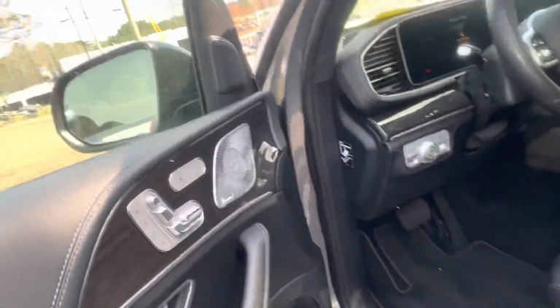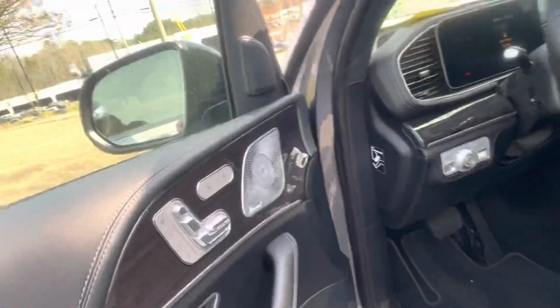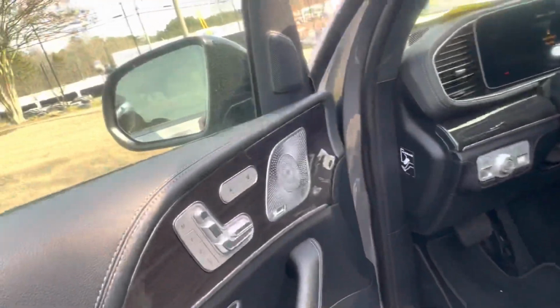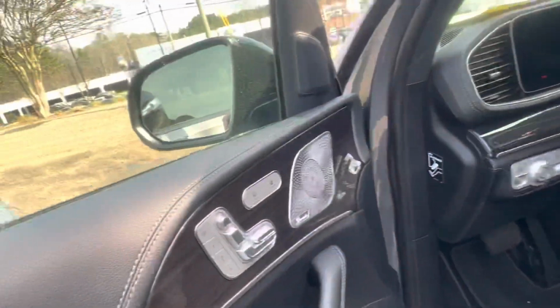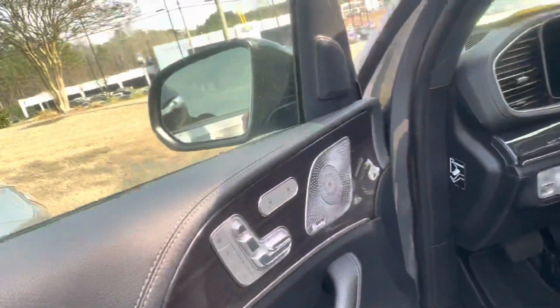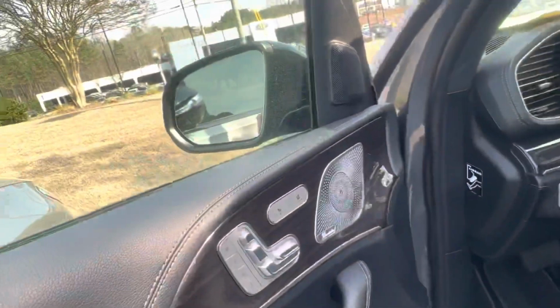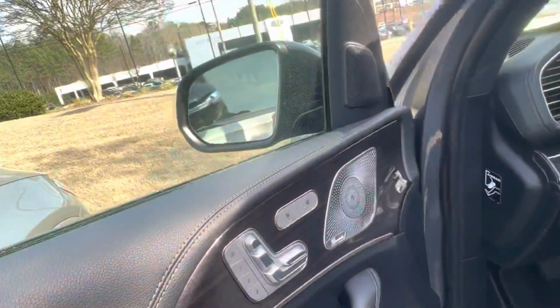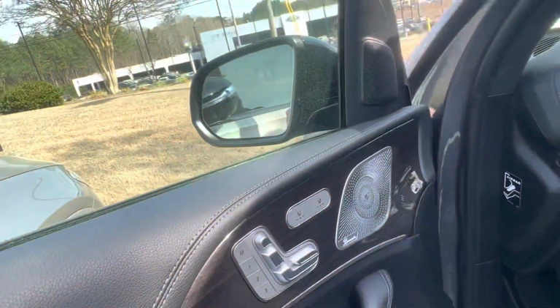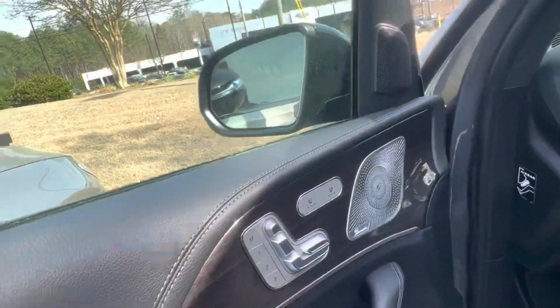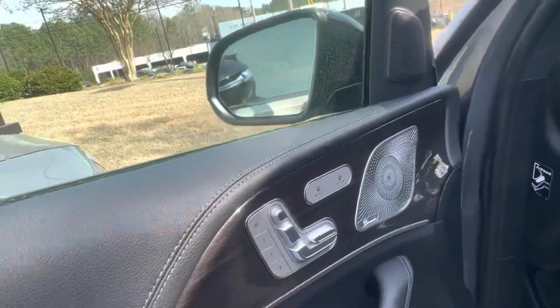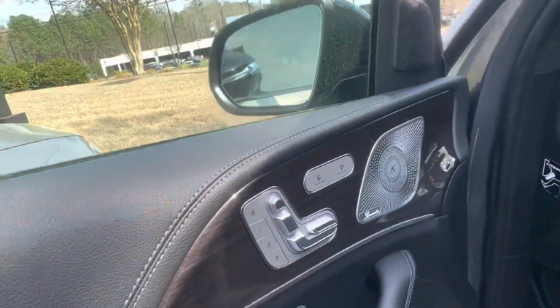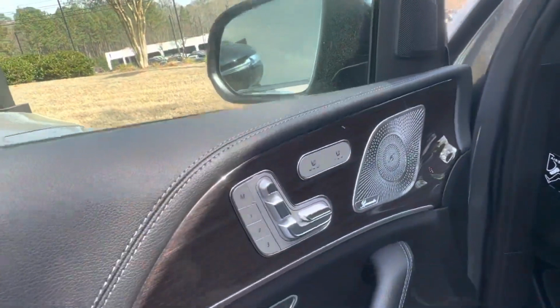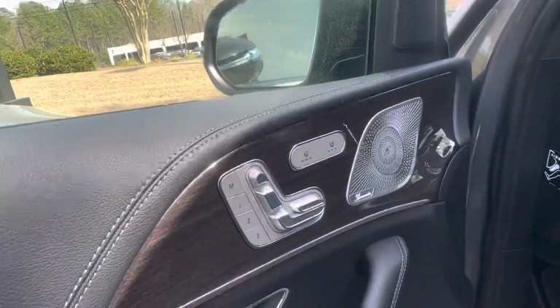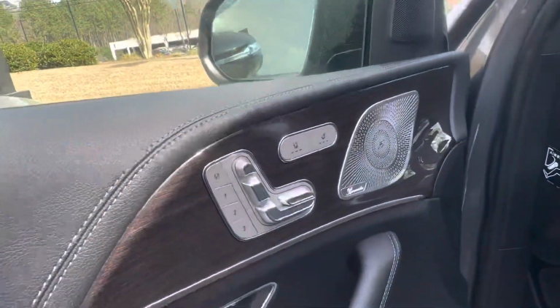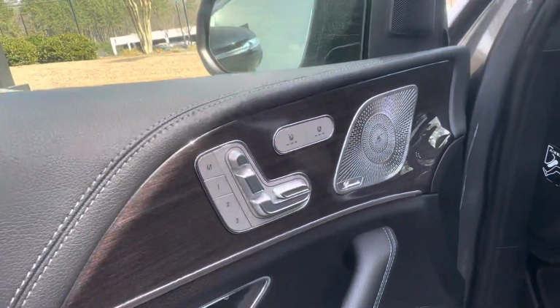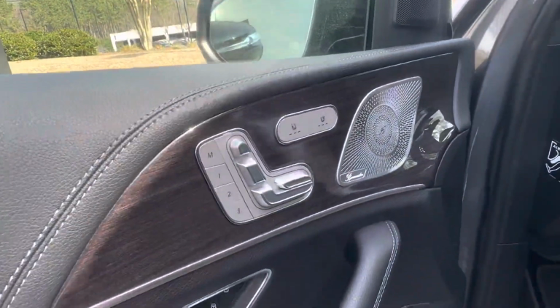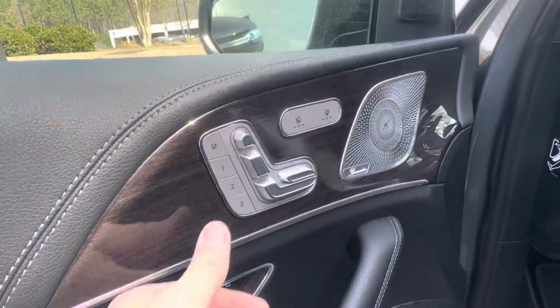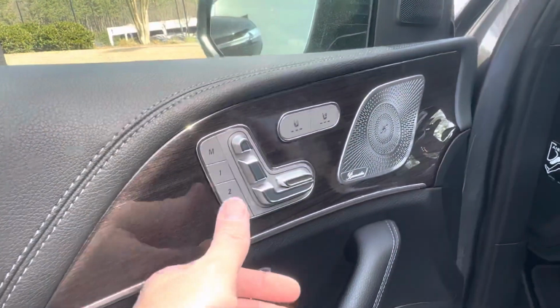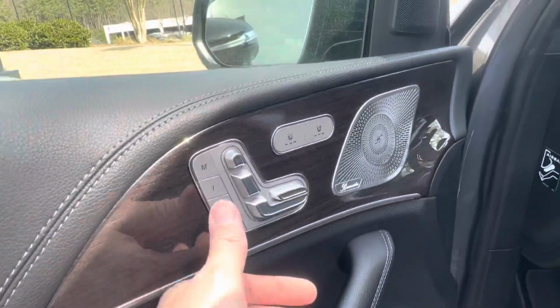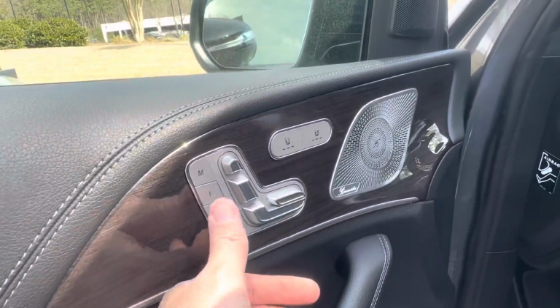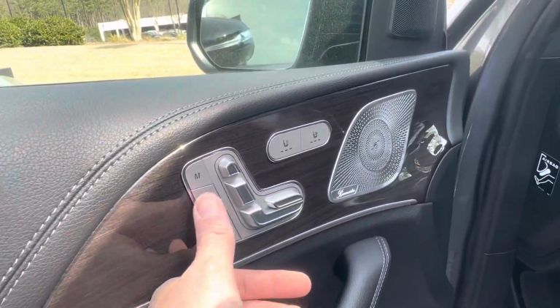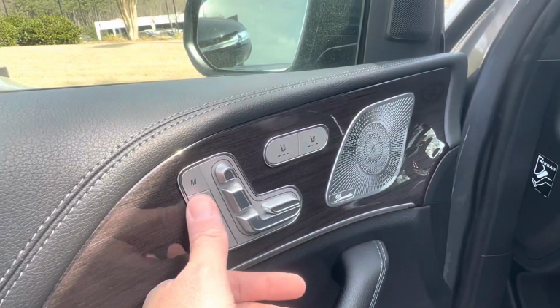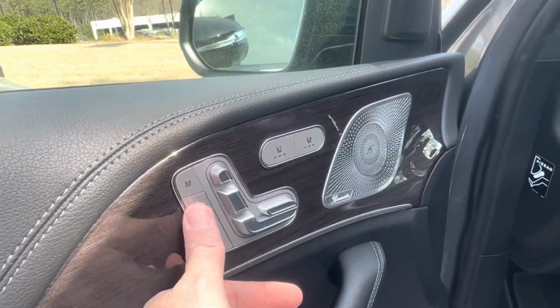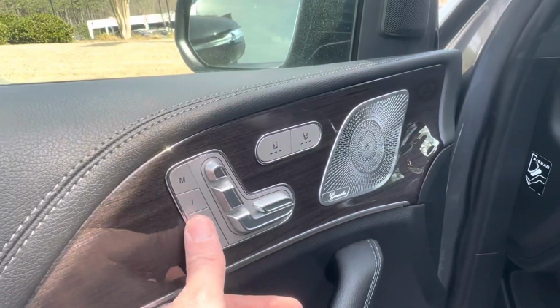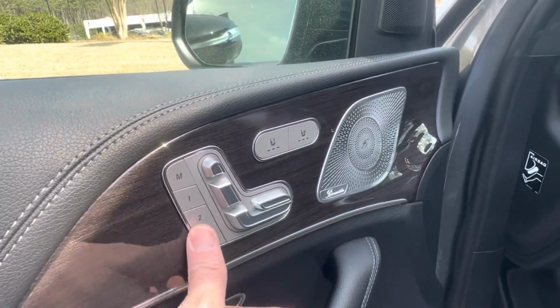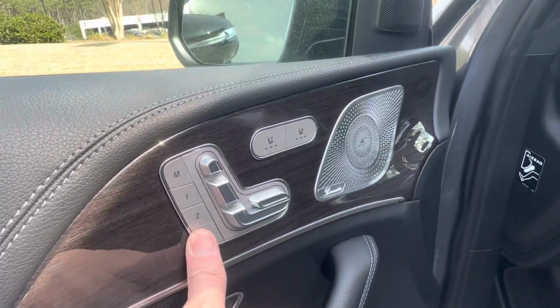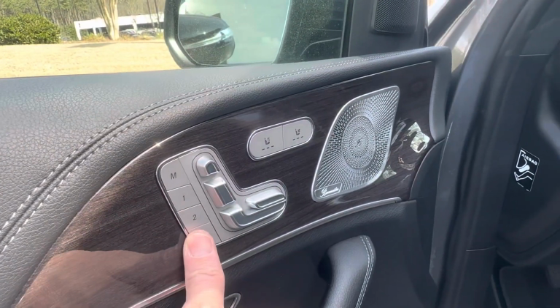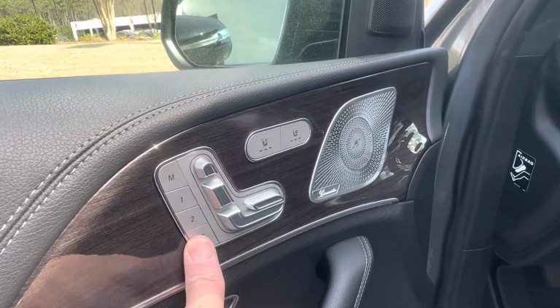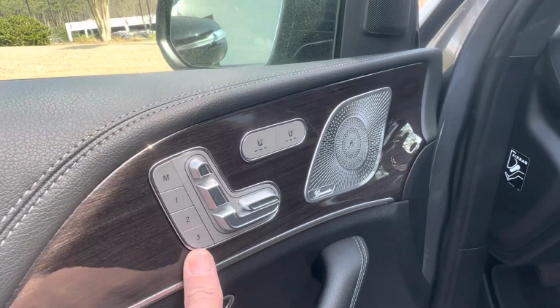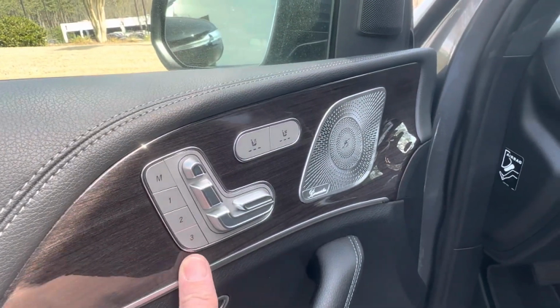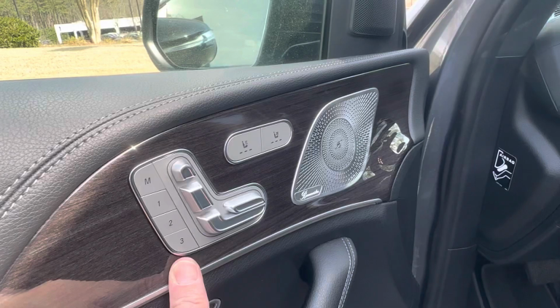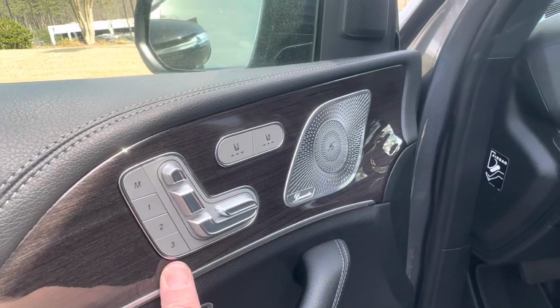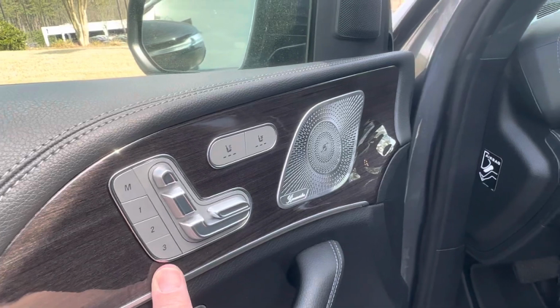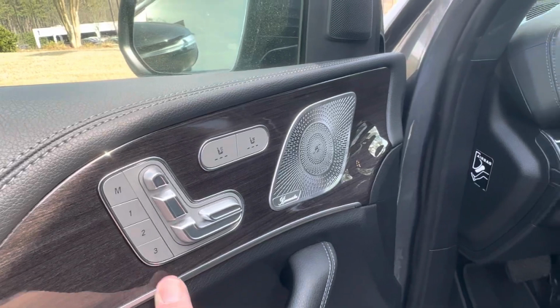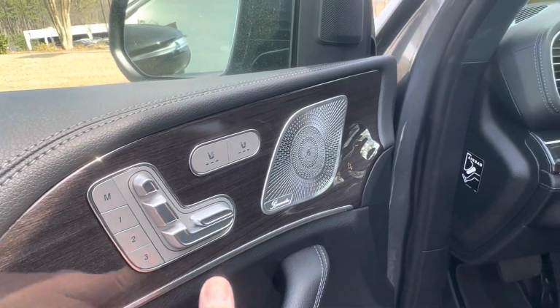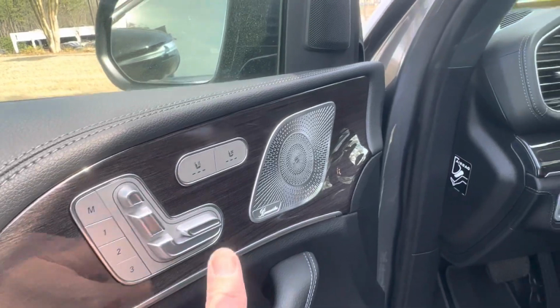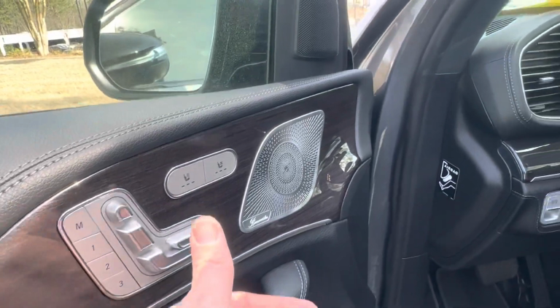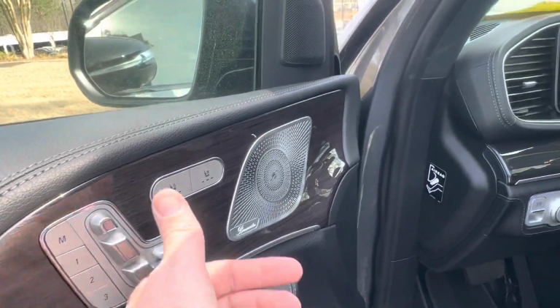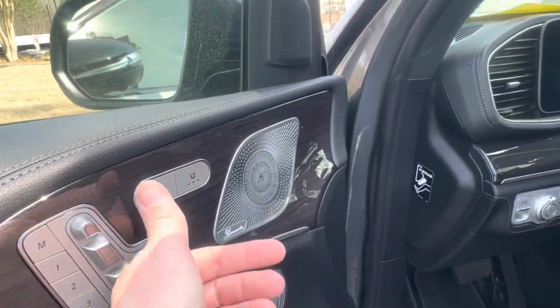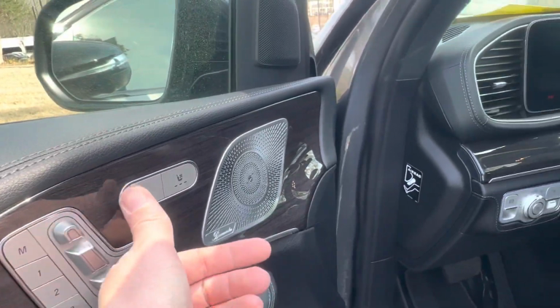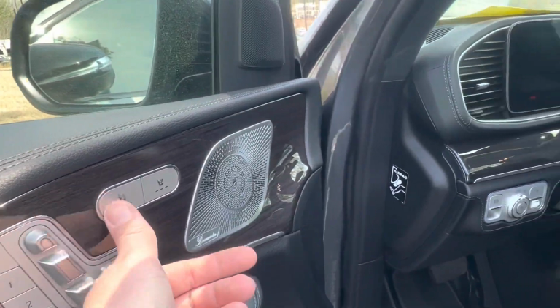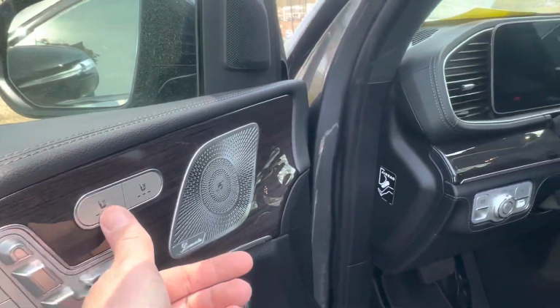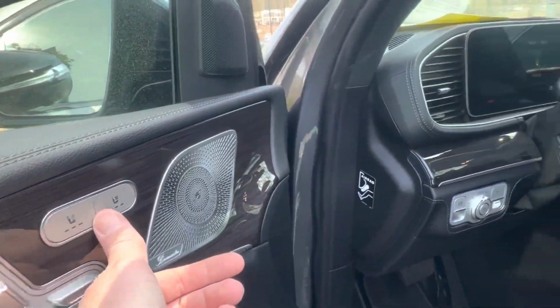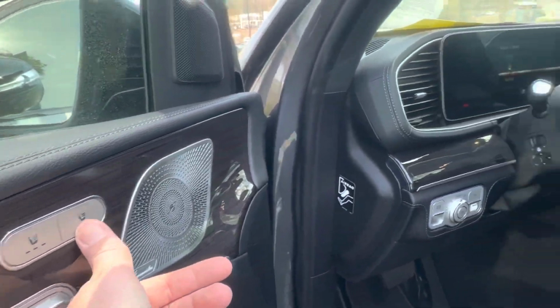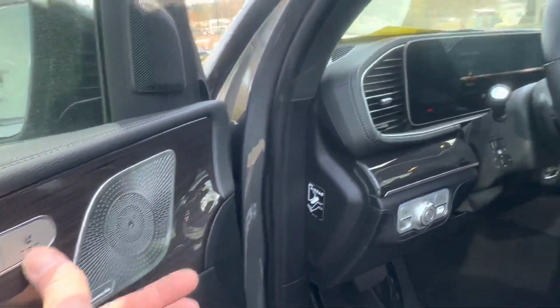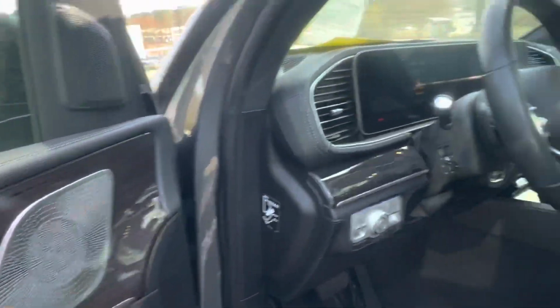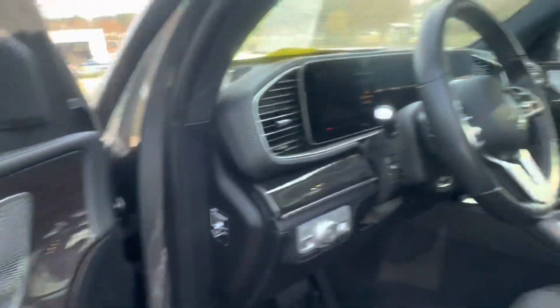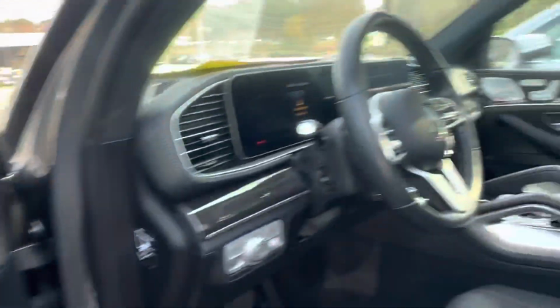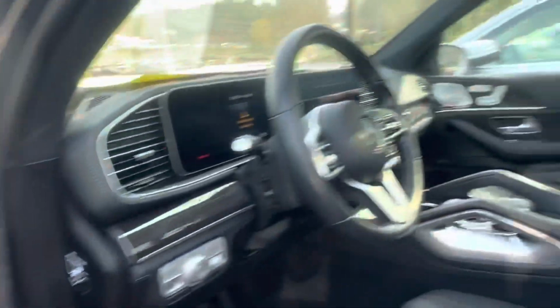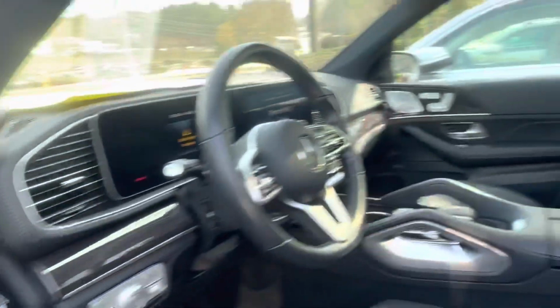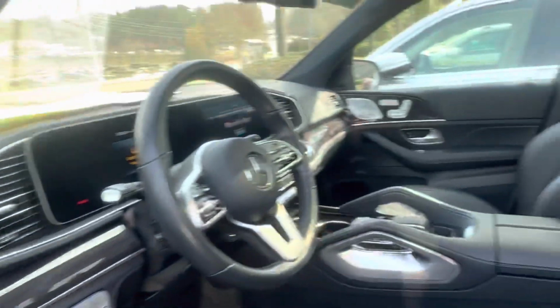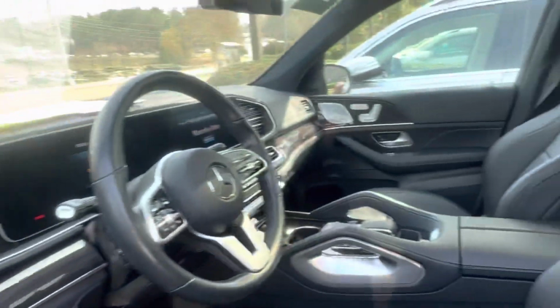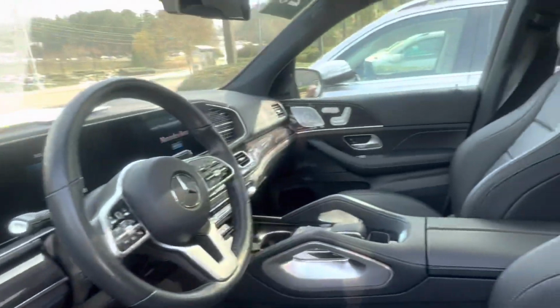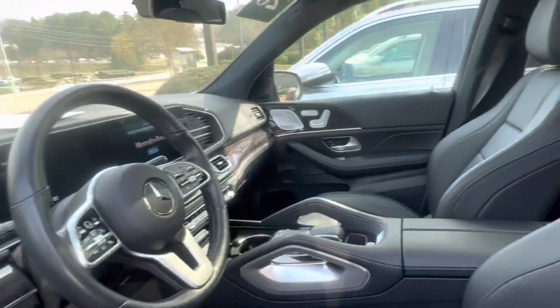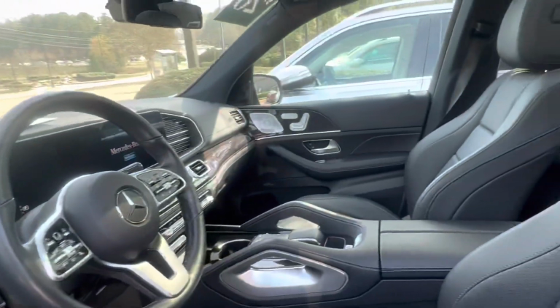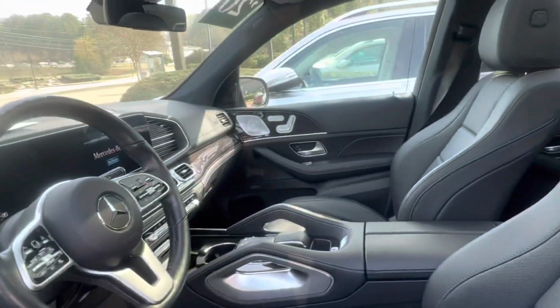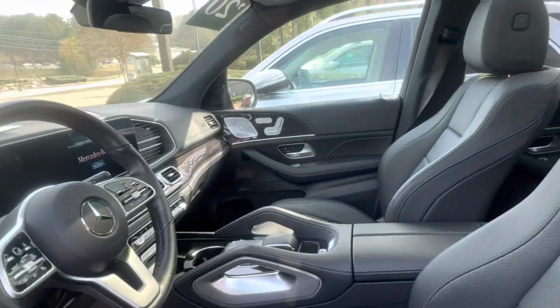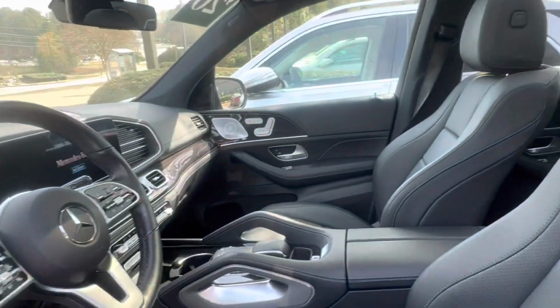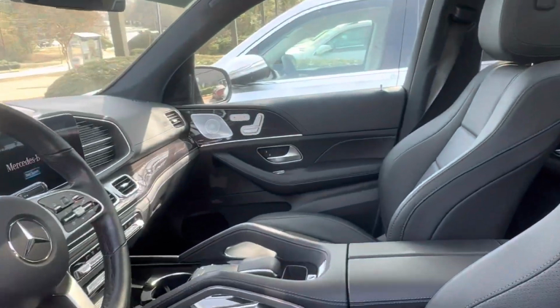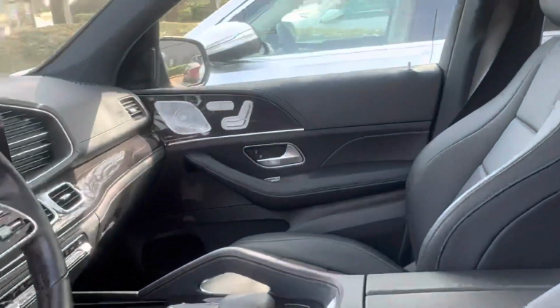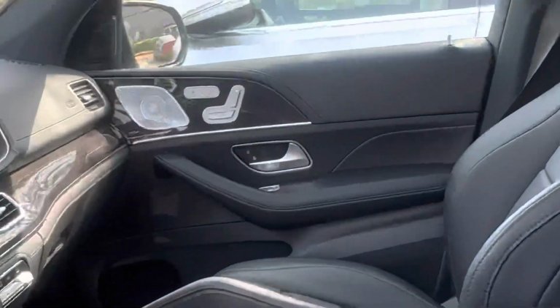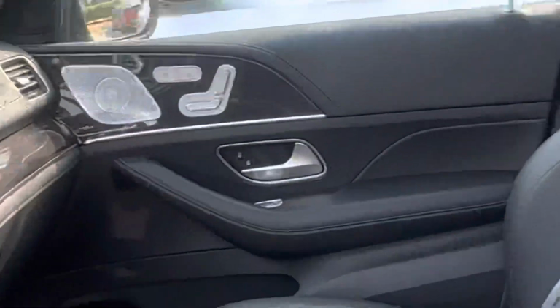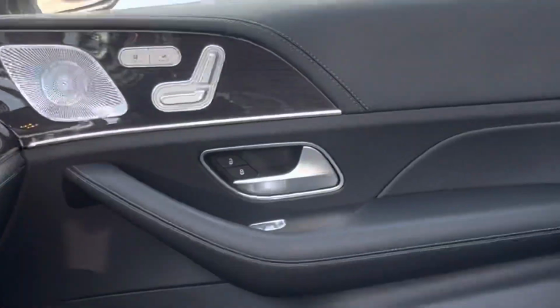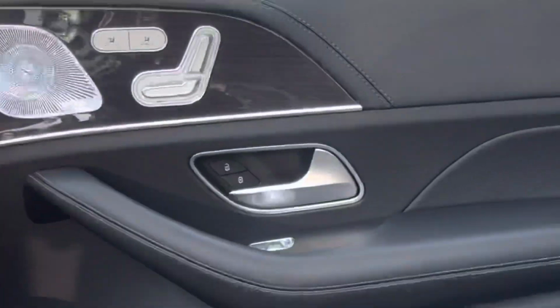Three different memory seats so you can have three separate memory seat settings. Heated and ventilated seats, which is nice — that's on both sides.